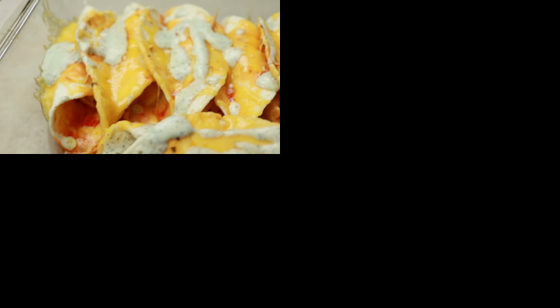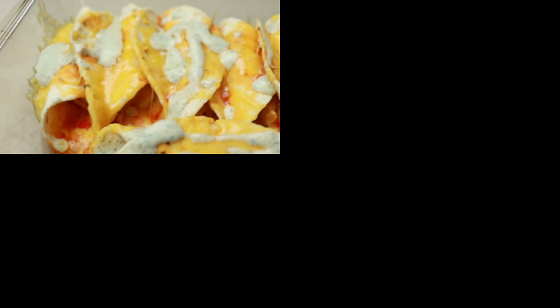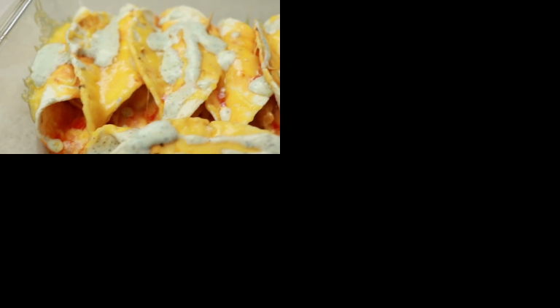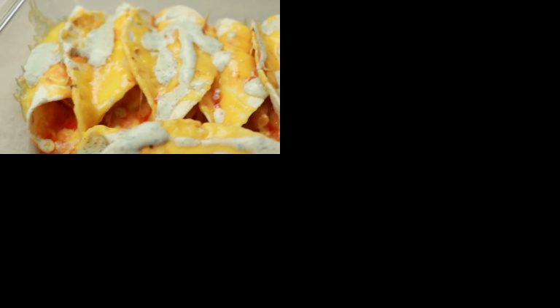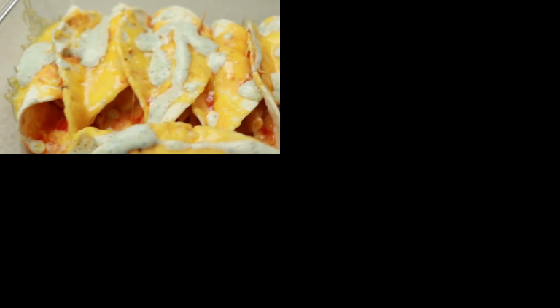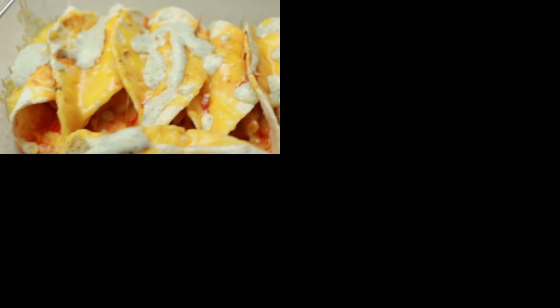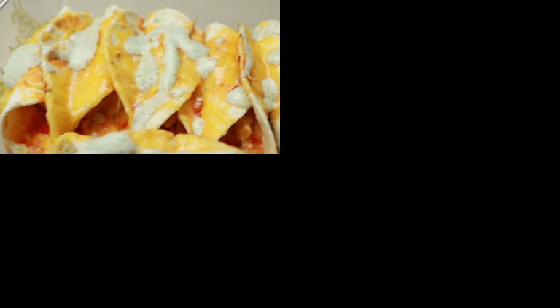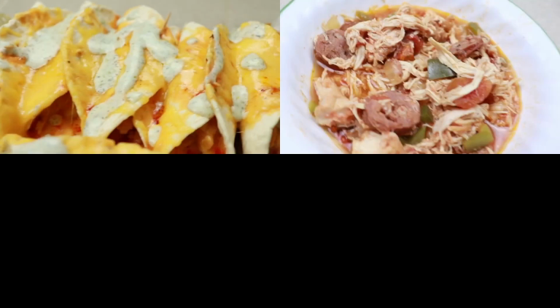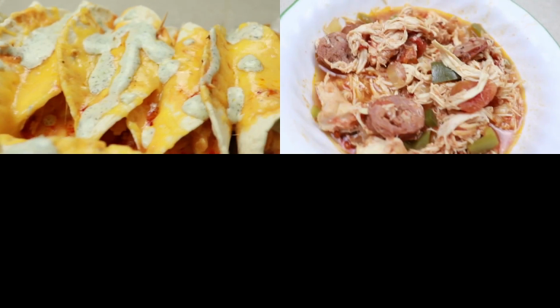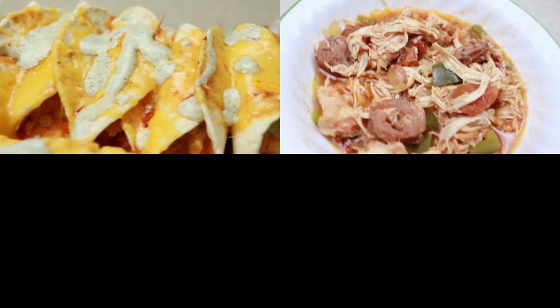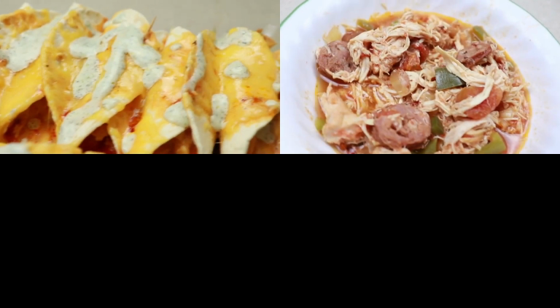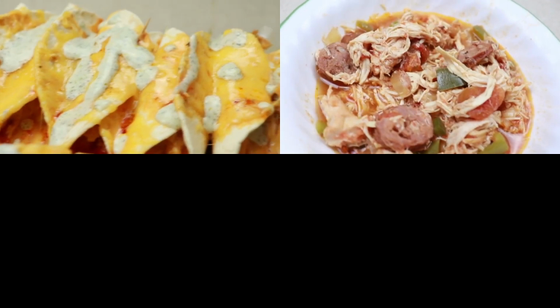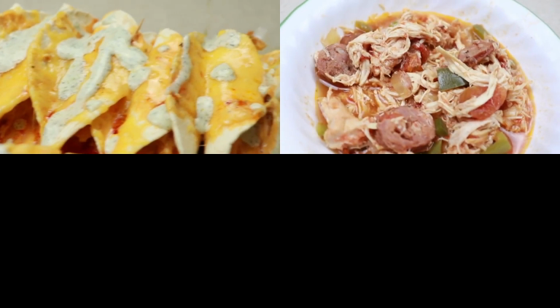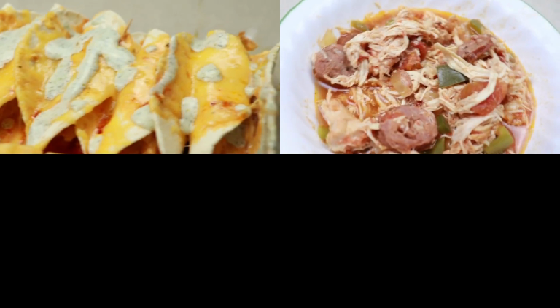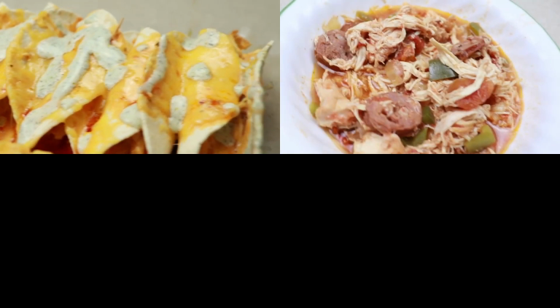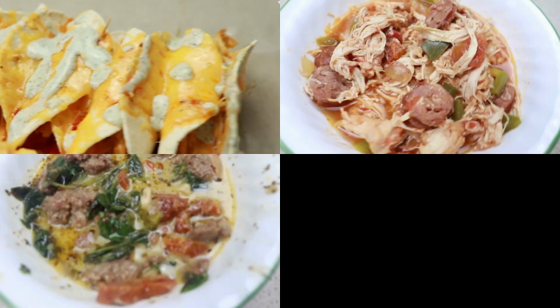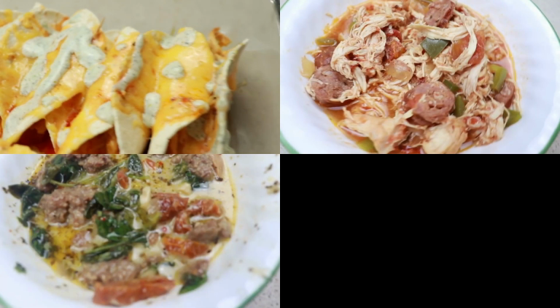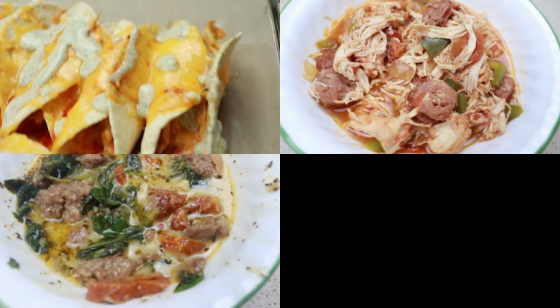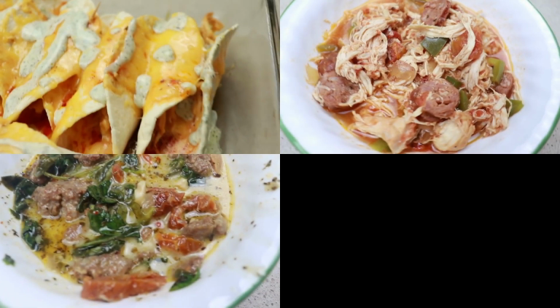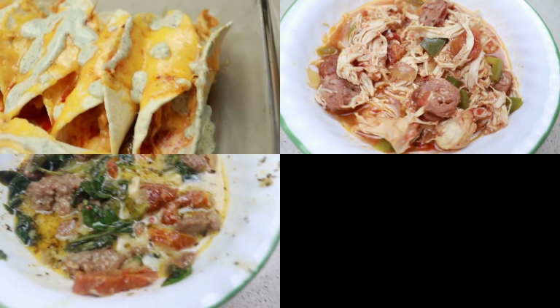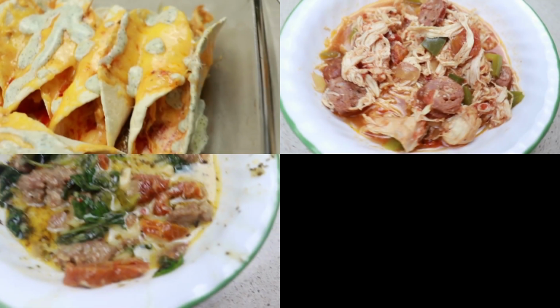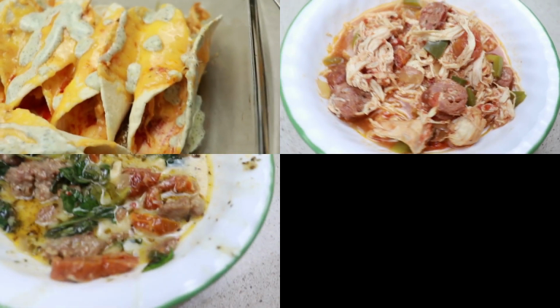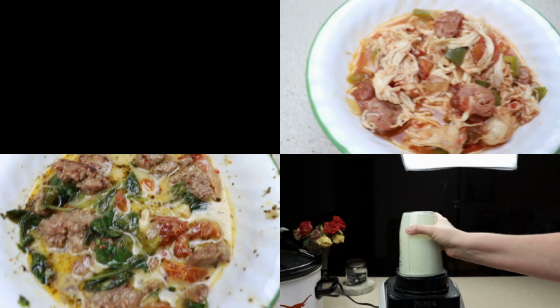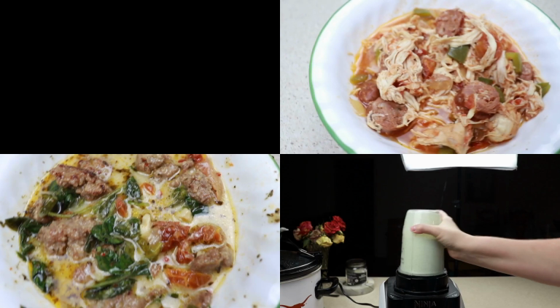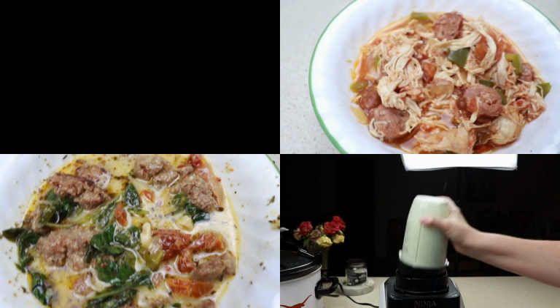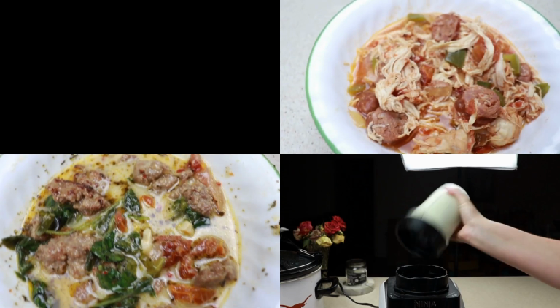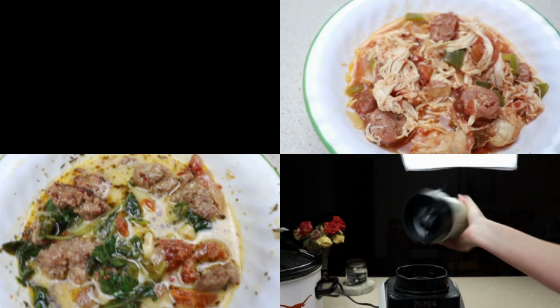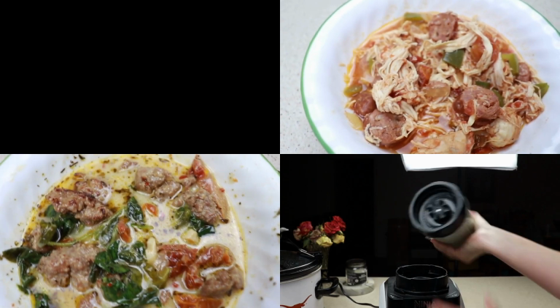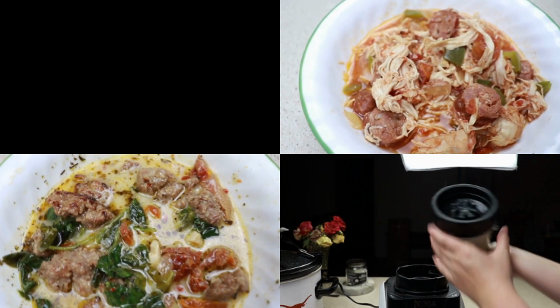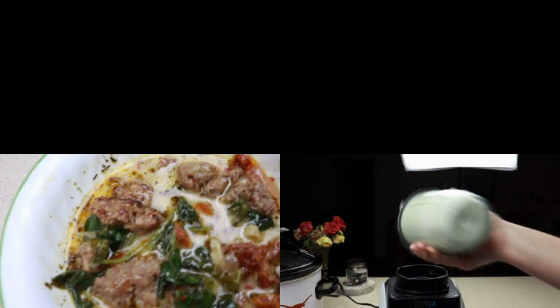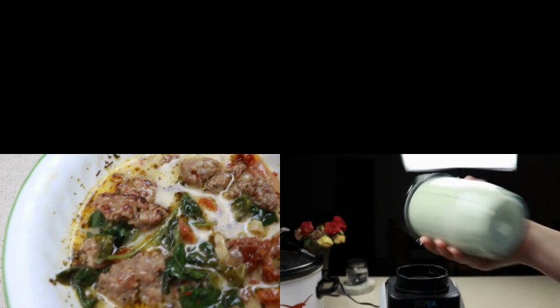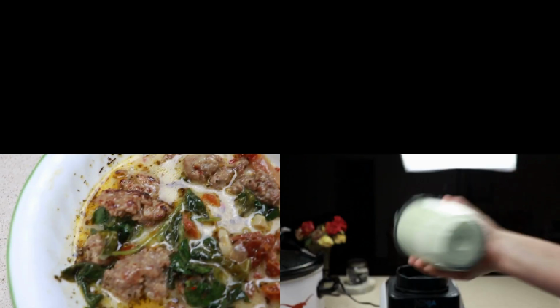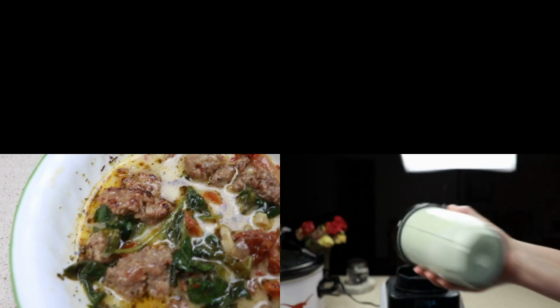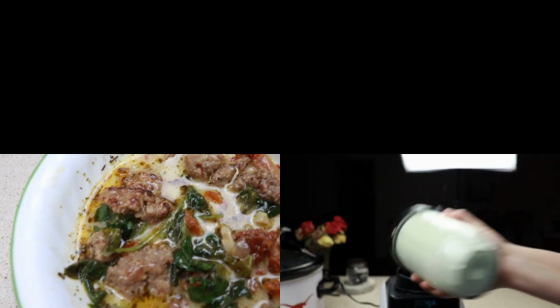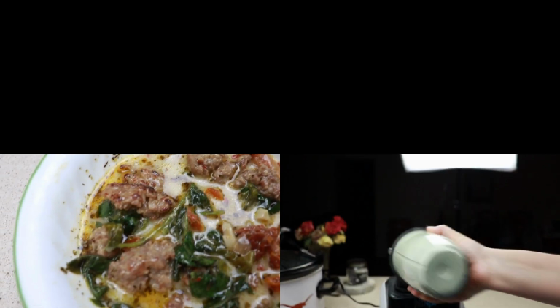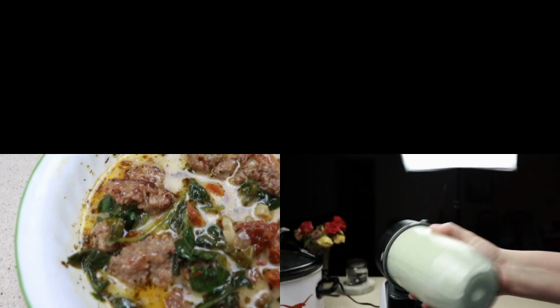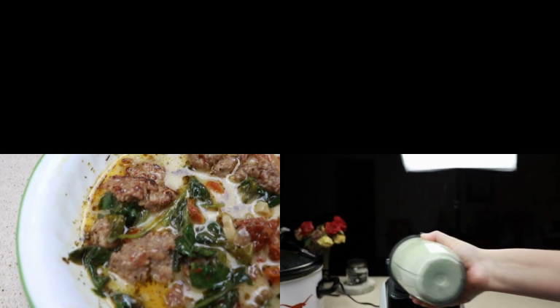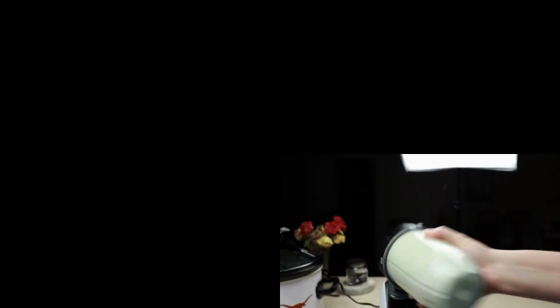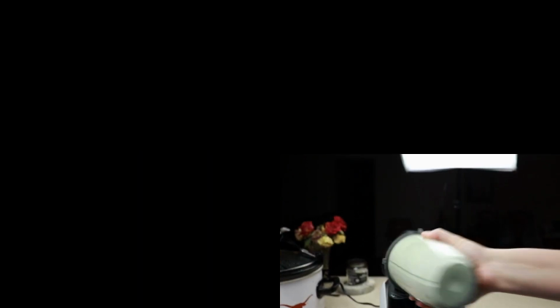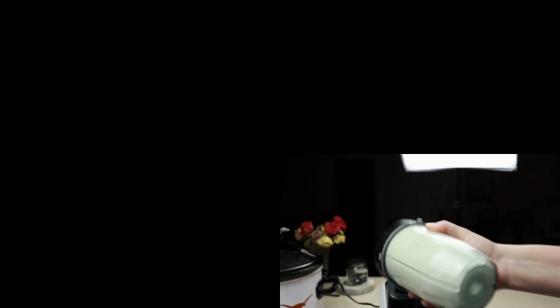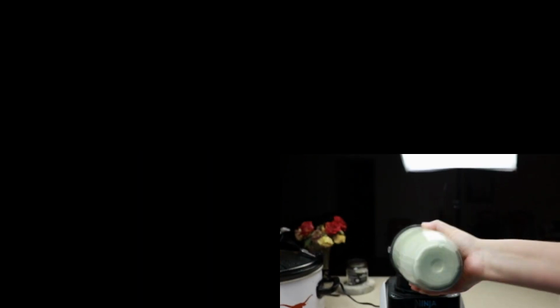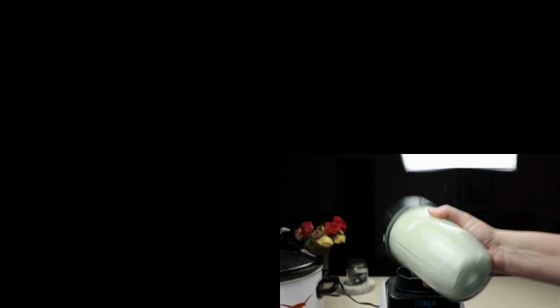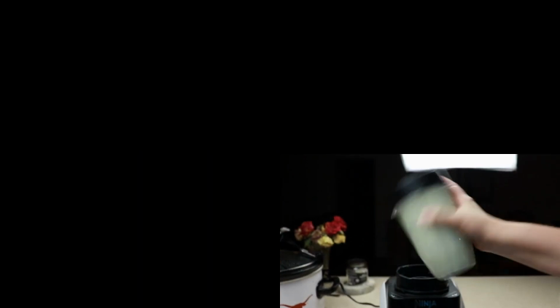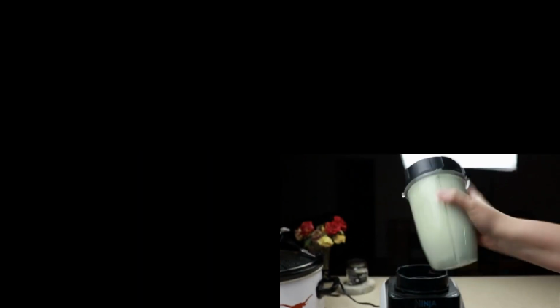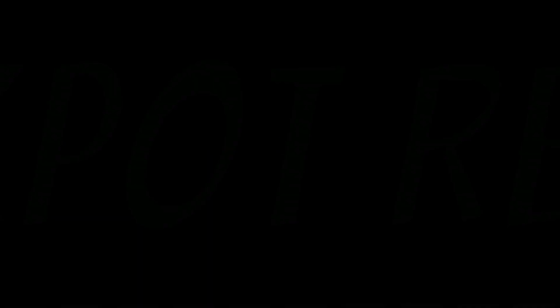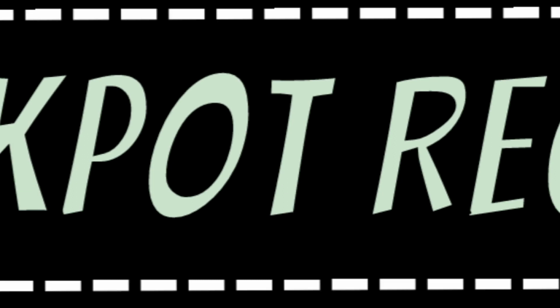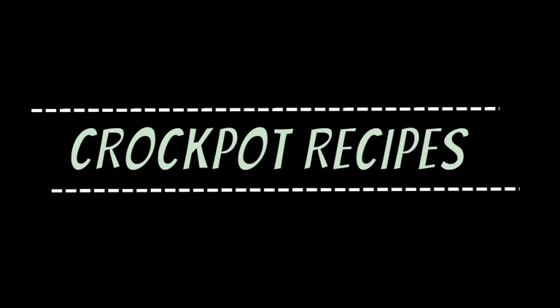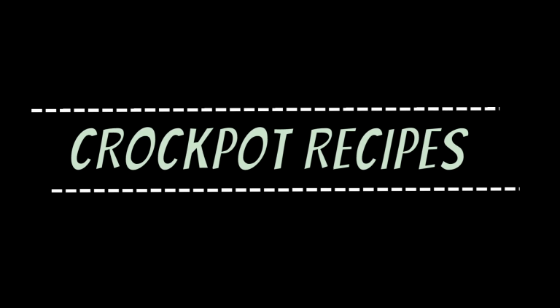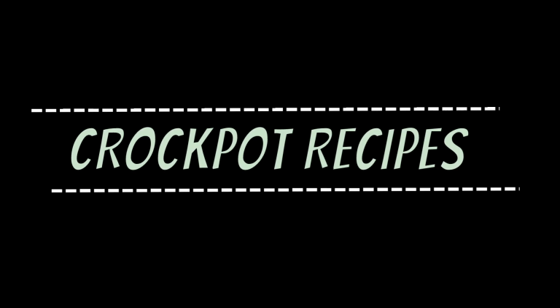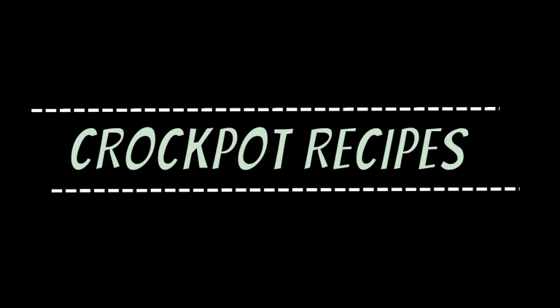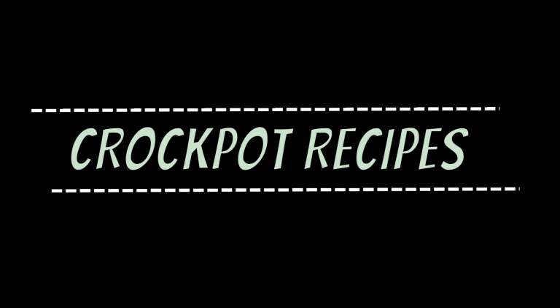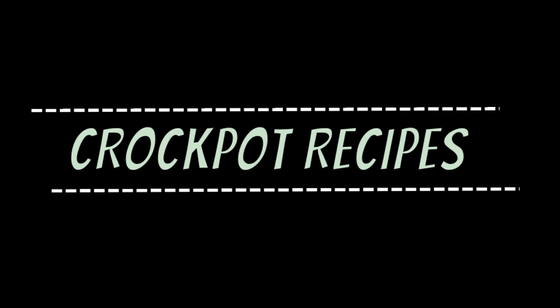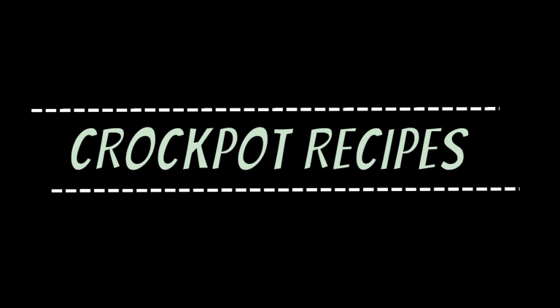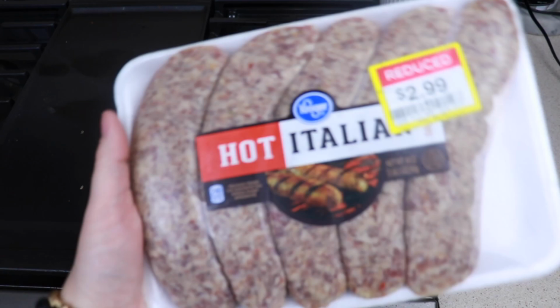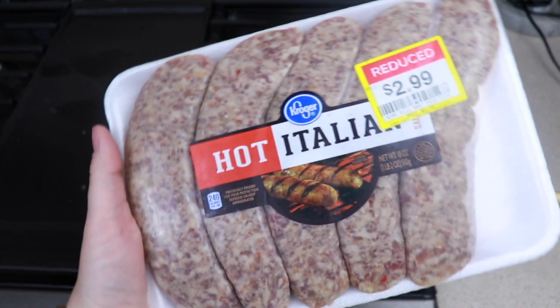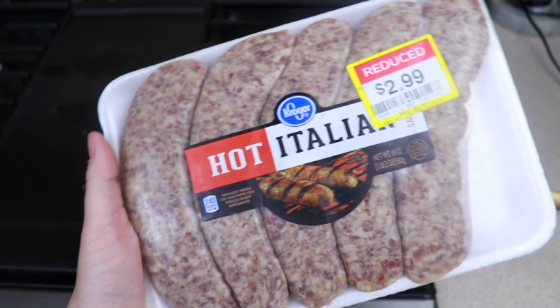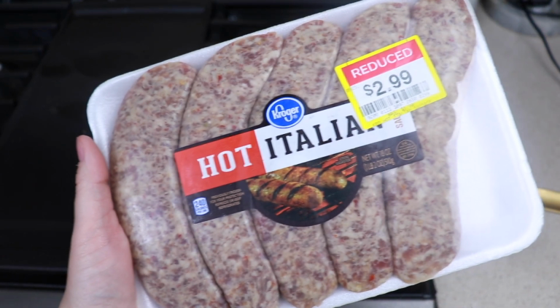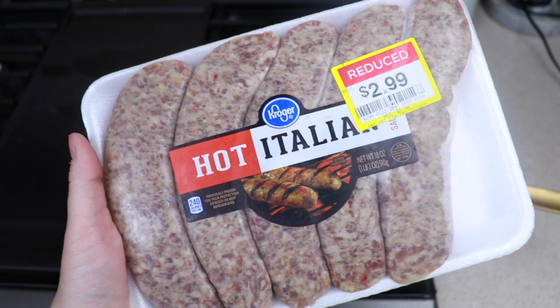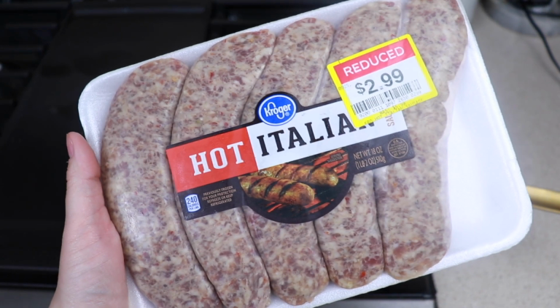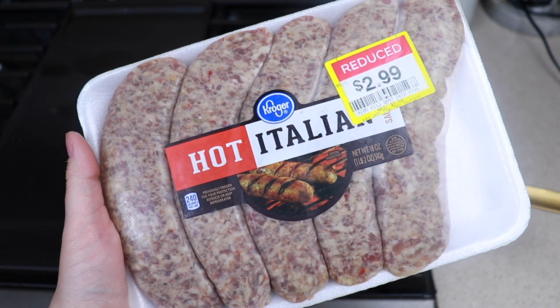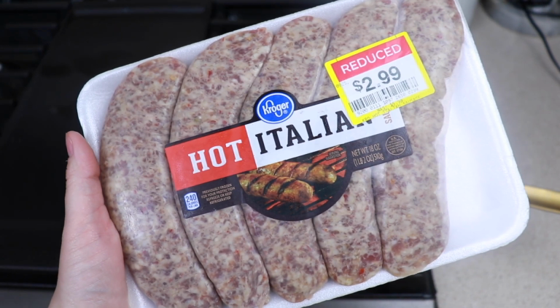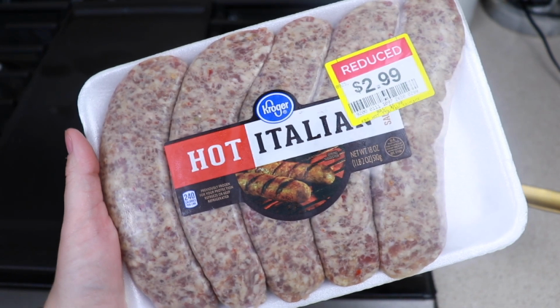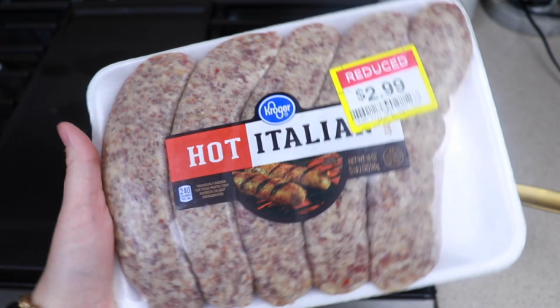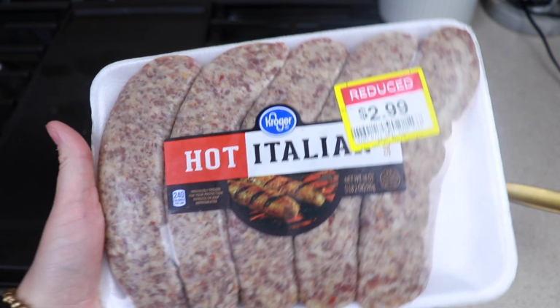Today I am bringing you super delicious, really easy crock pot recipes. For the first one we are making this sausage Tuscan soup.